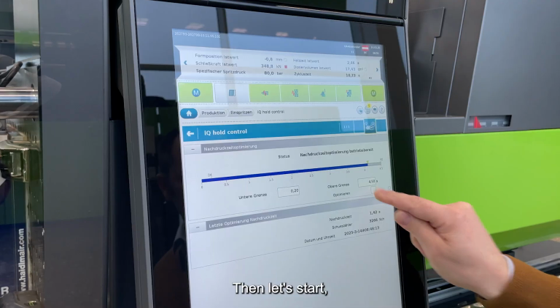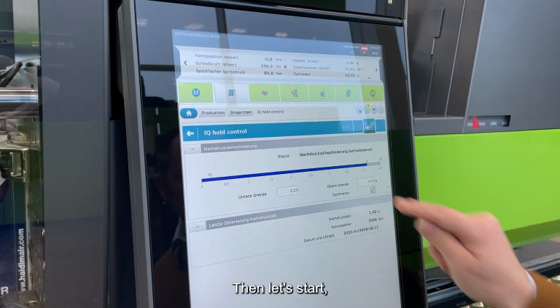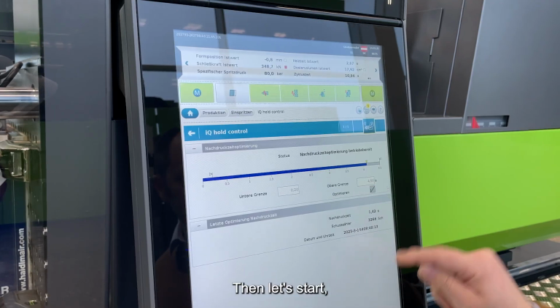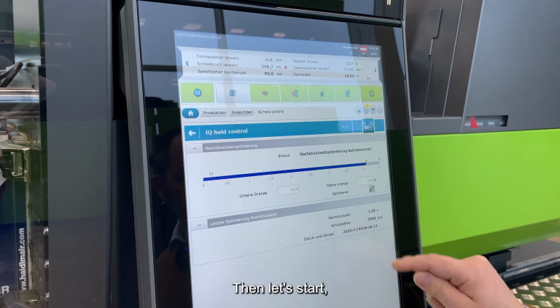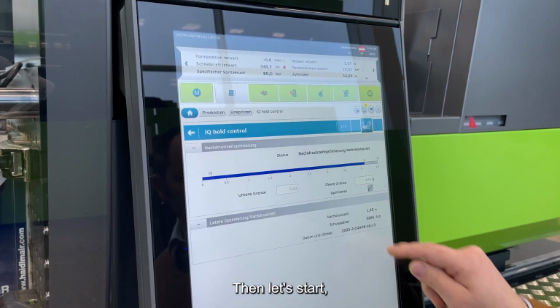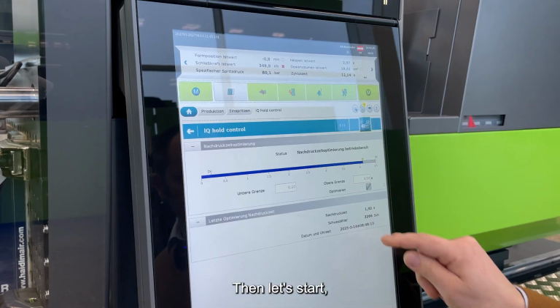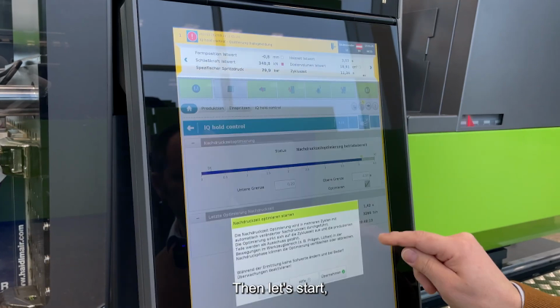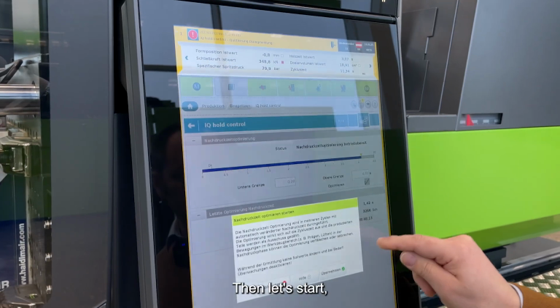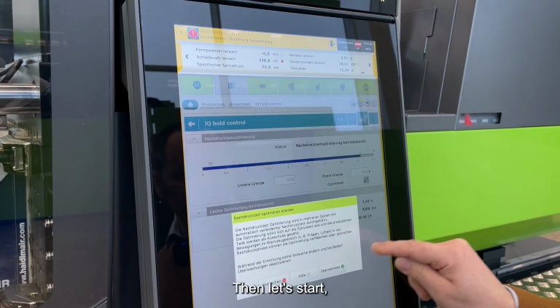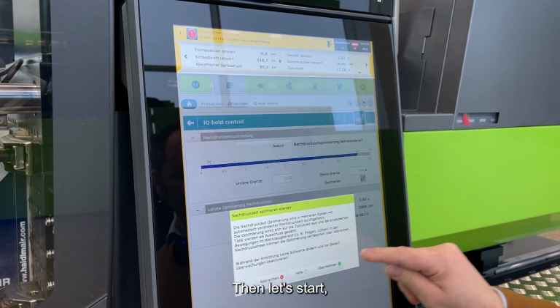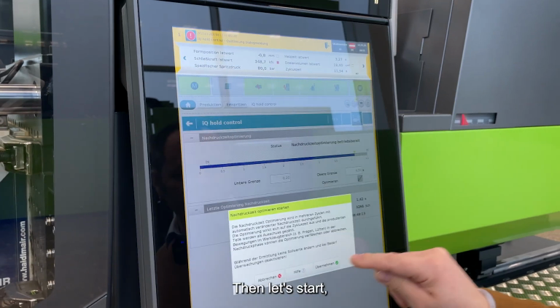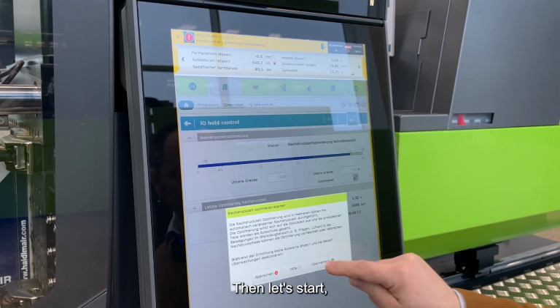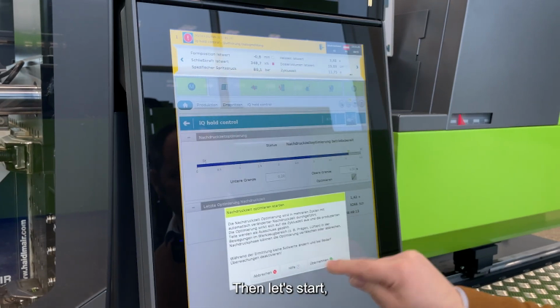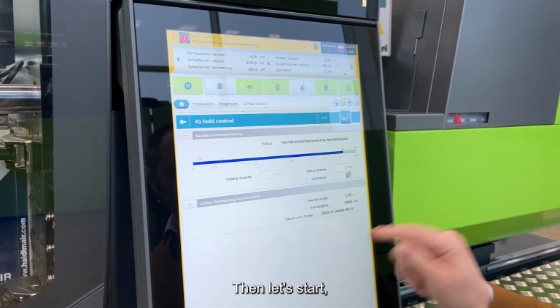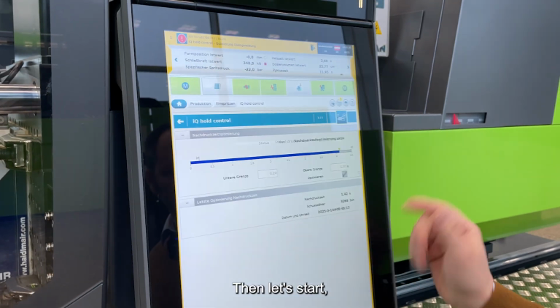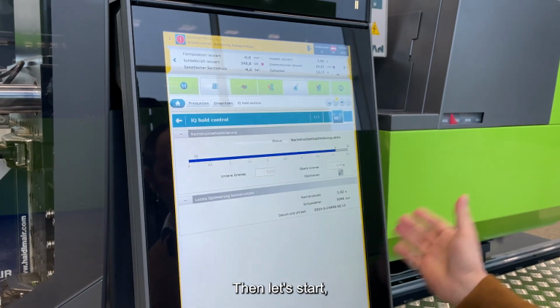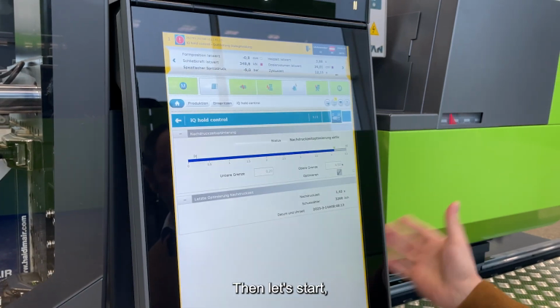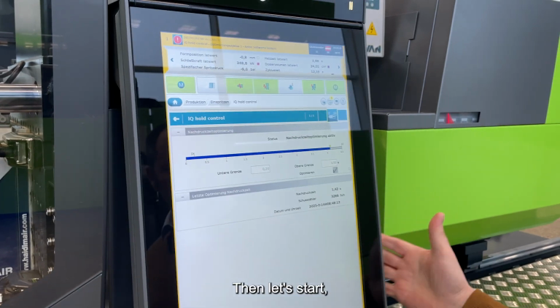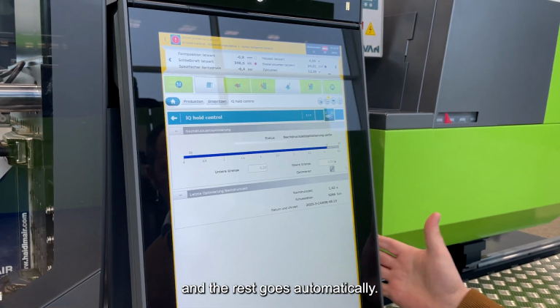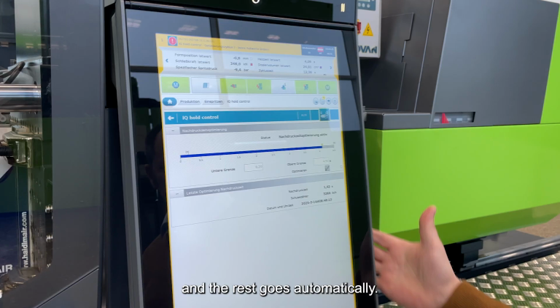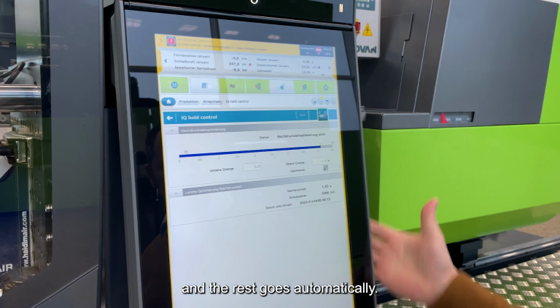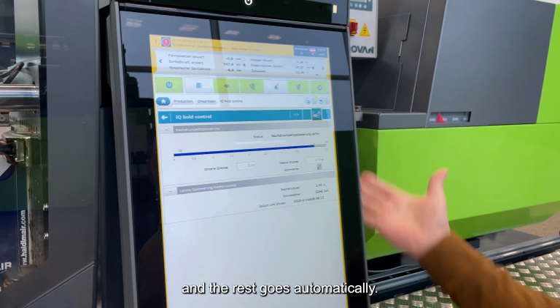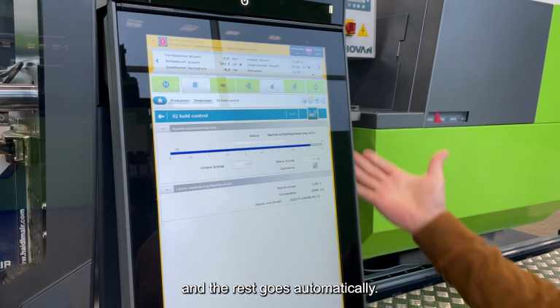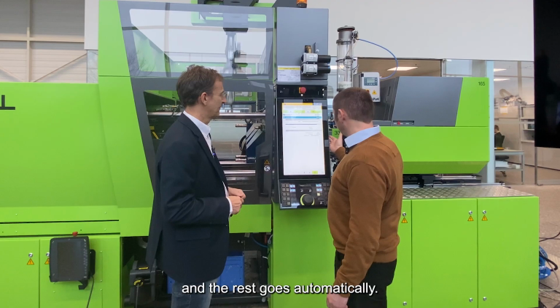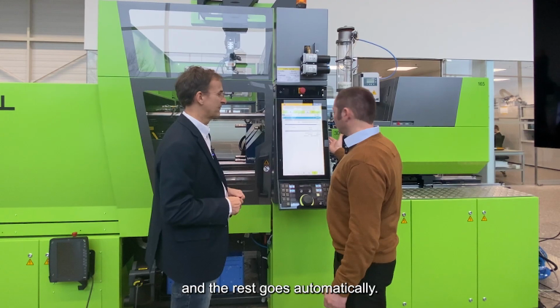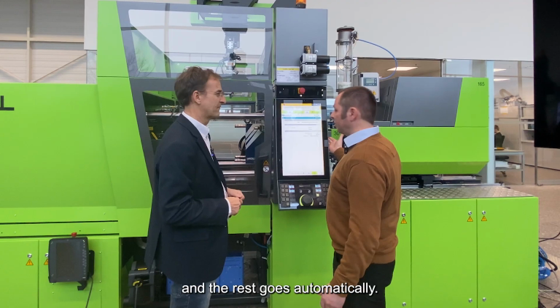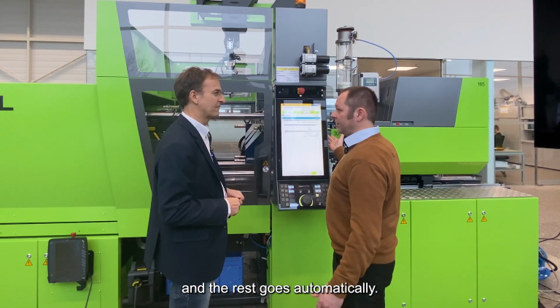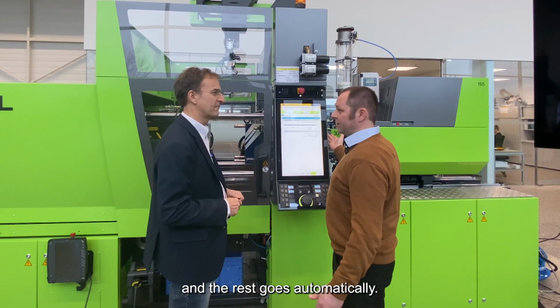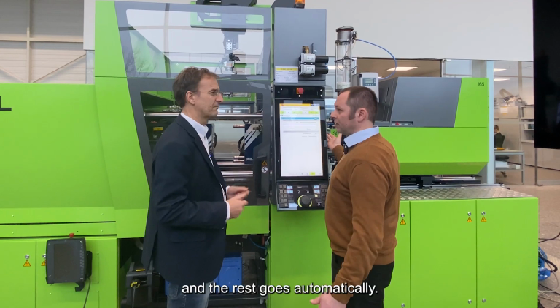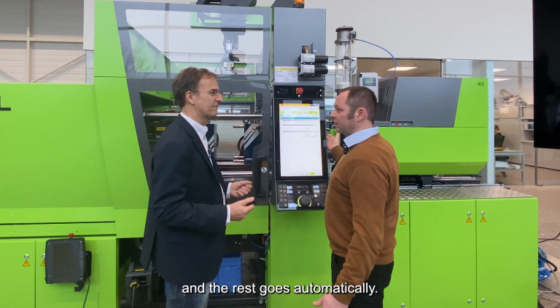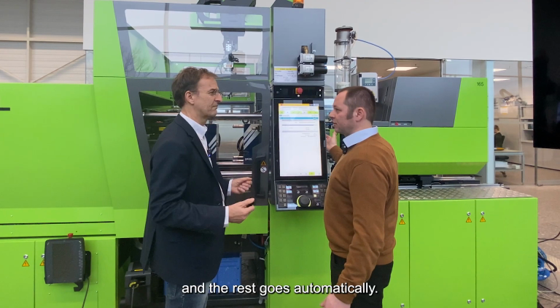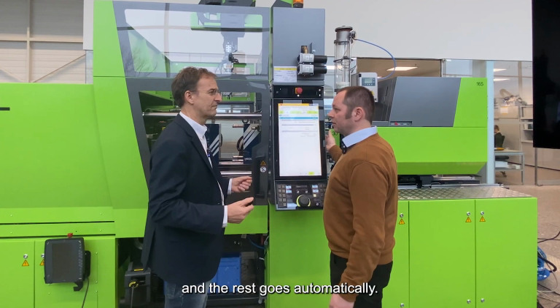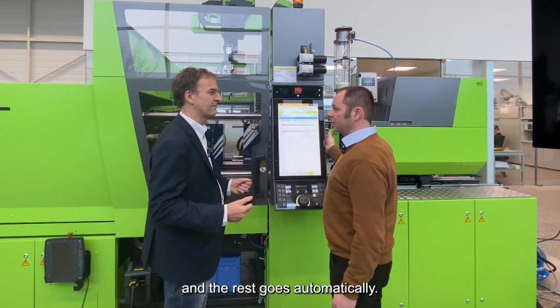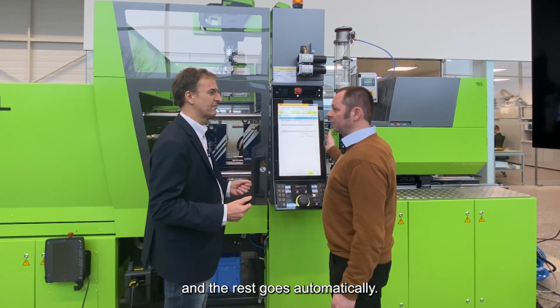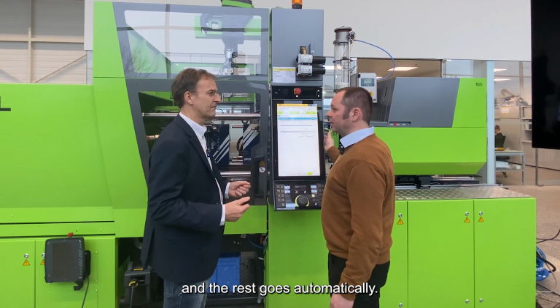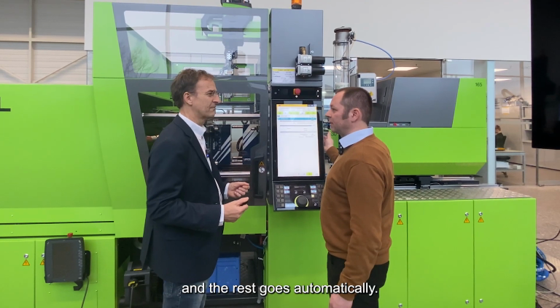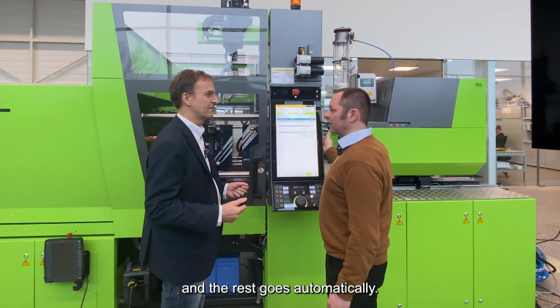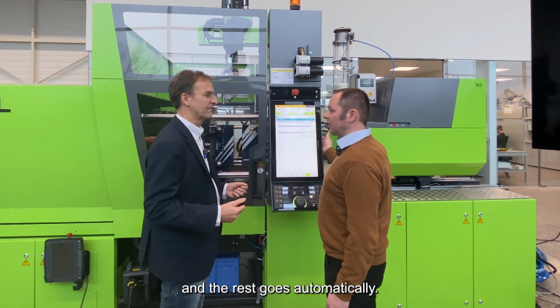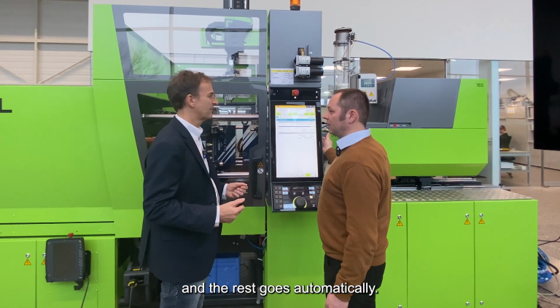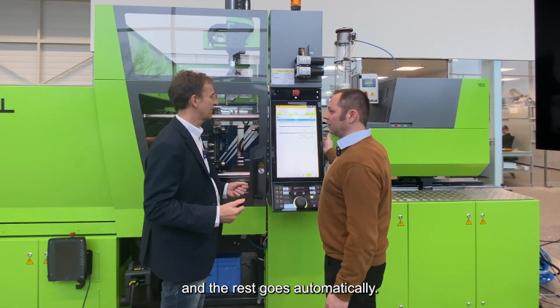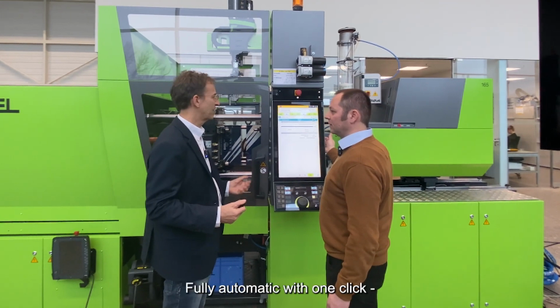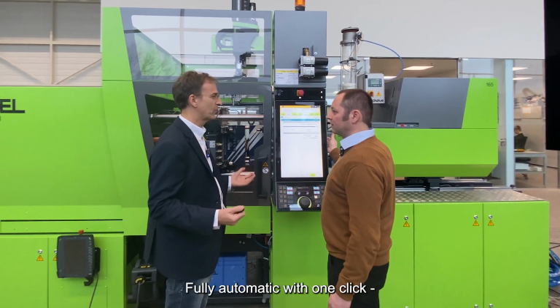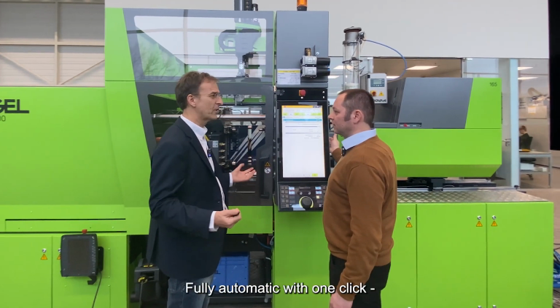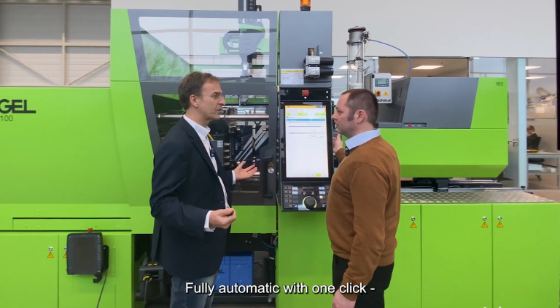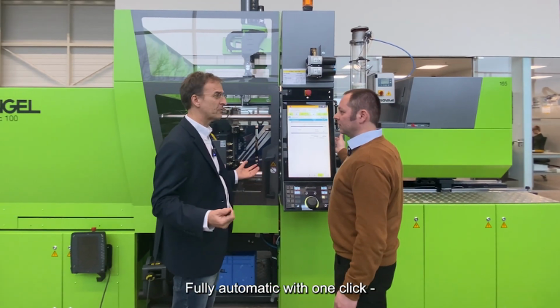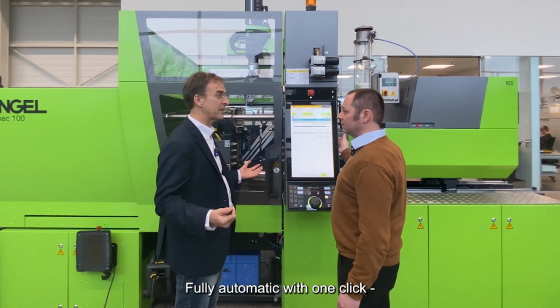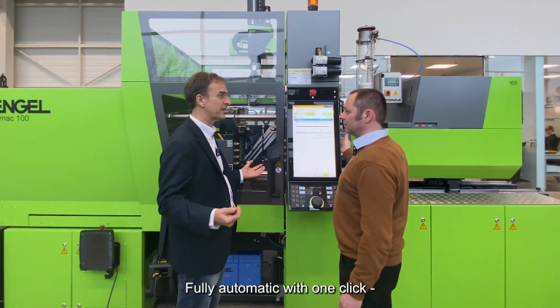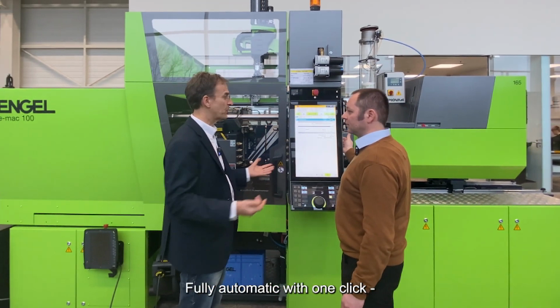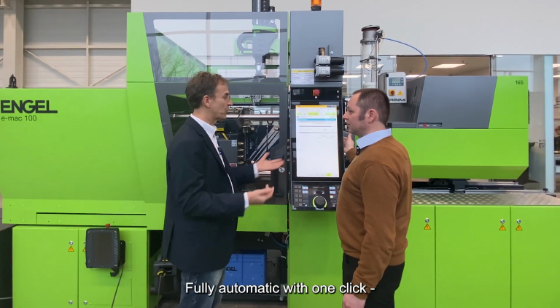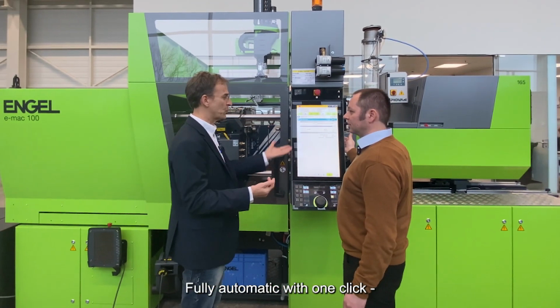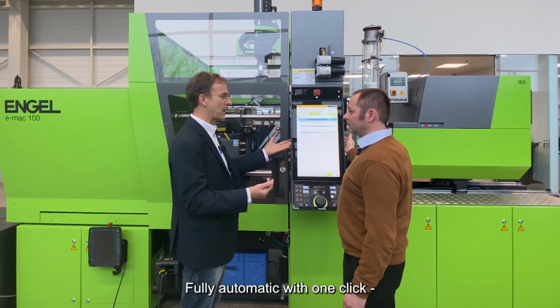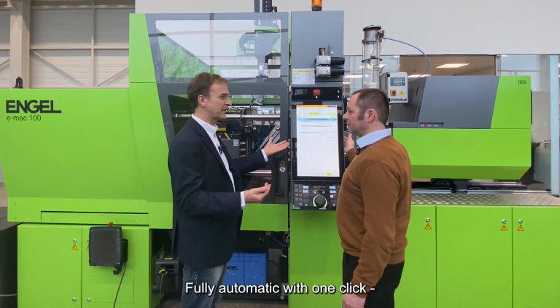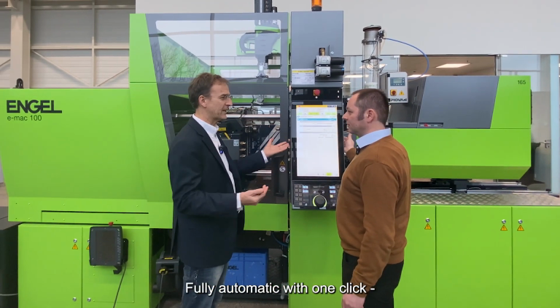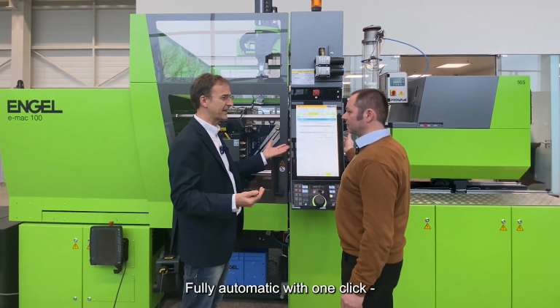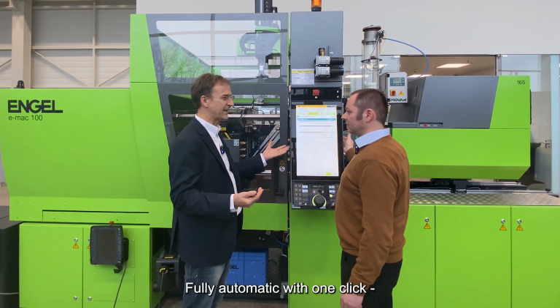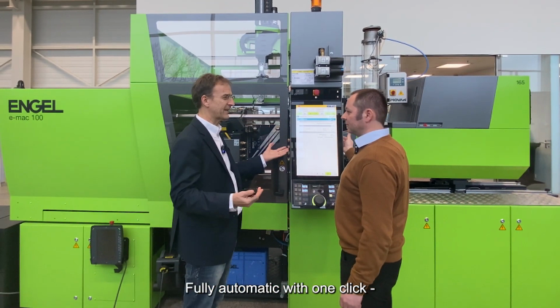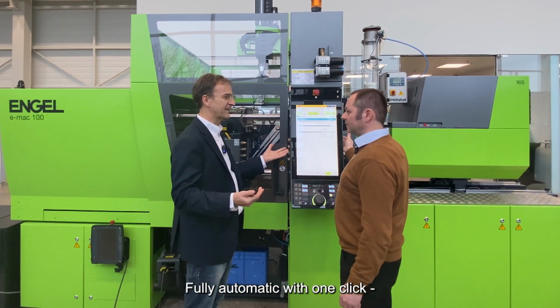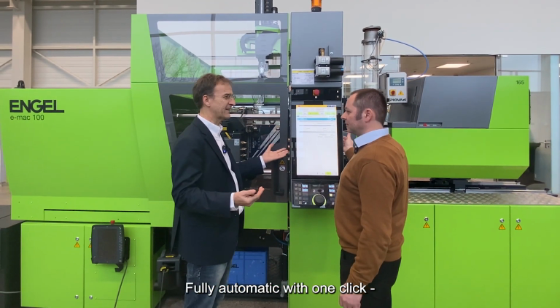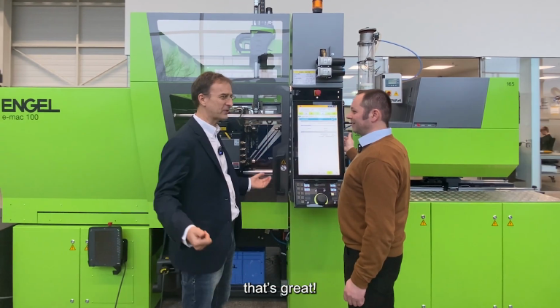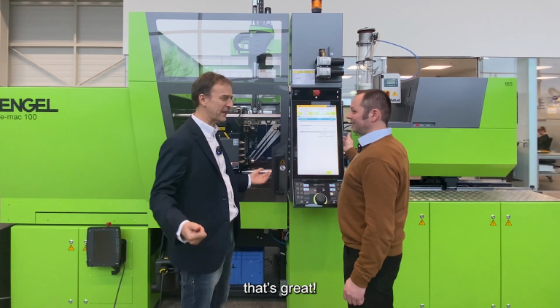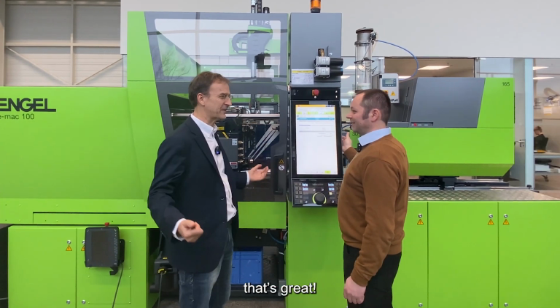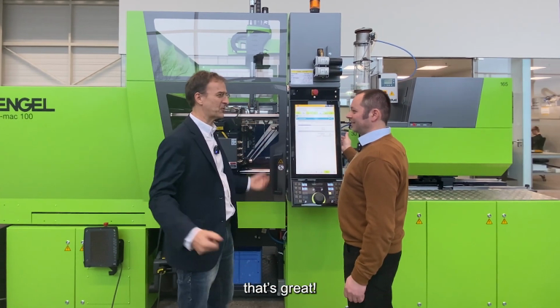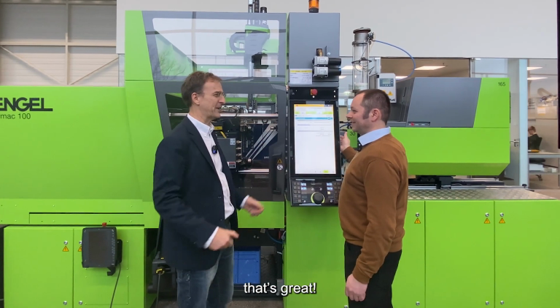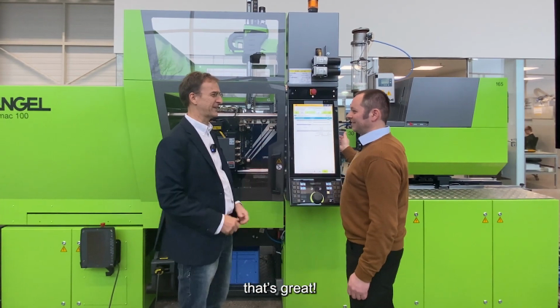Then let's start — and the rest goes automatically. Fully automatic with one click. That's great.